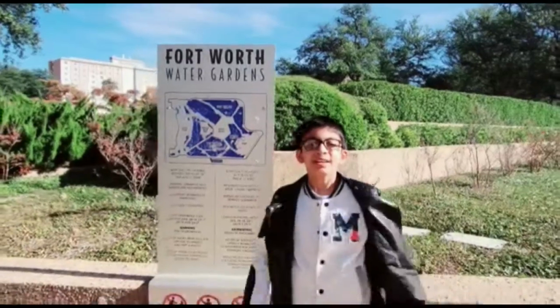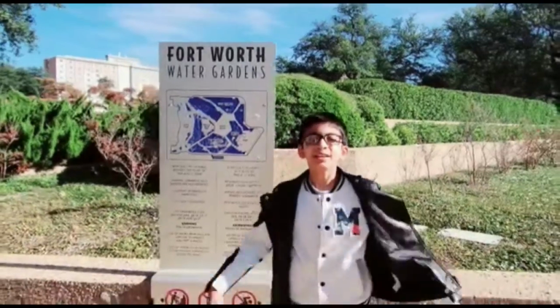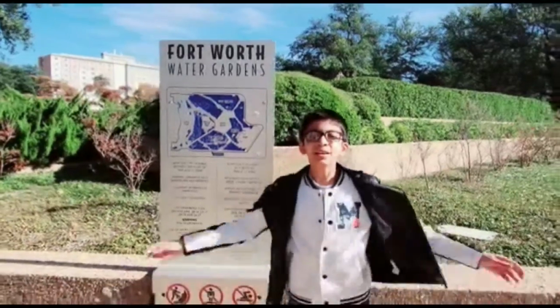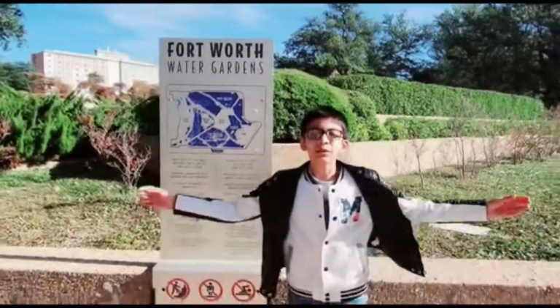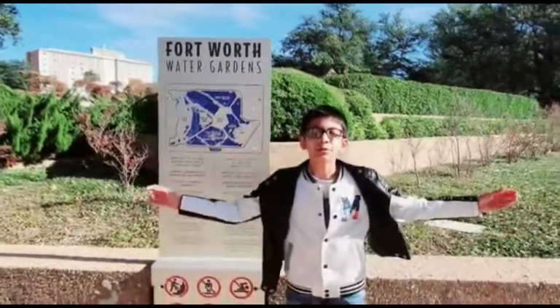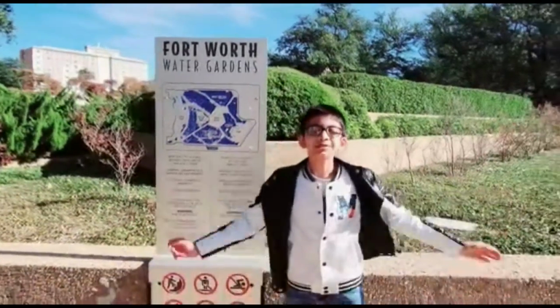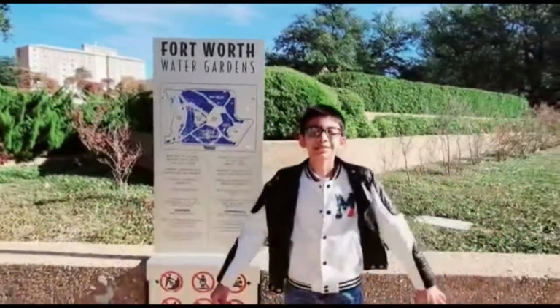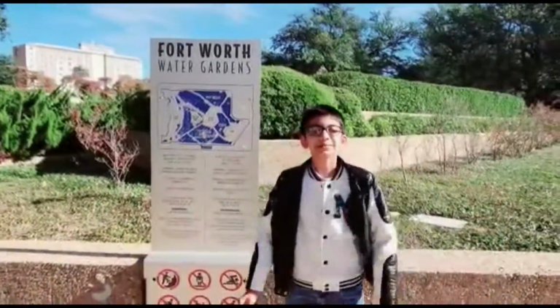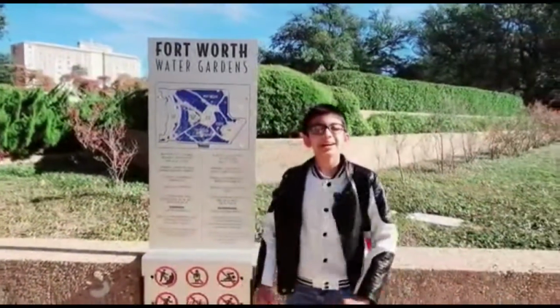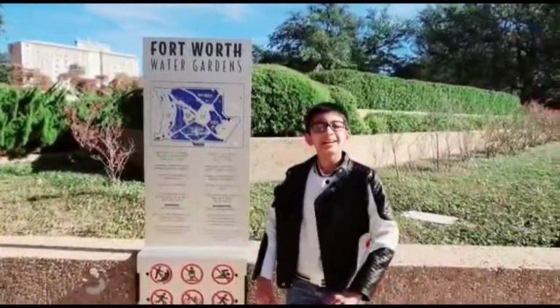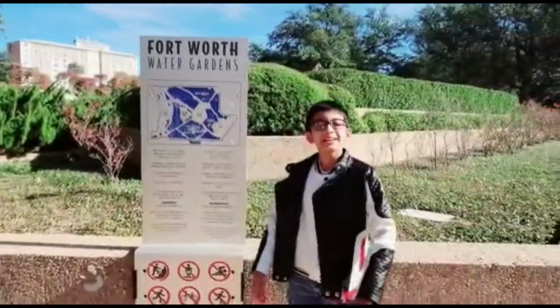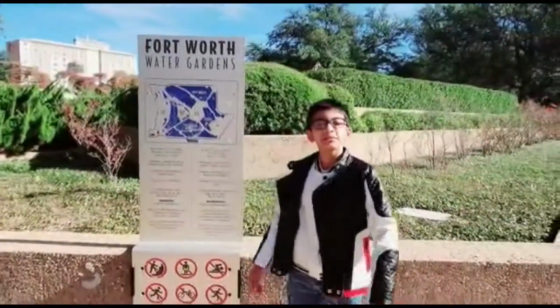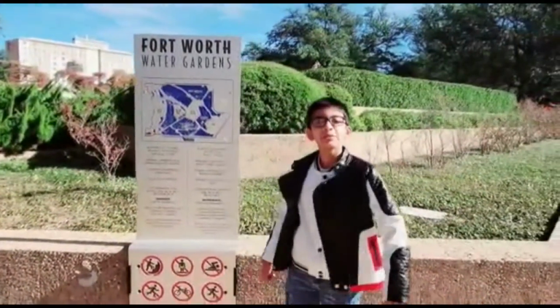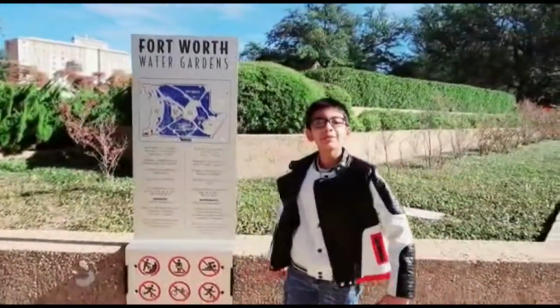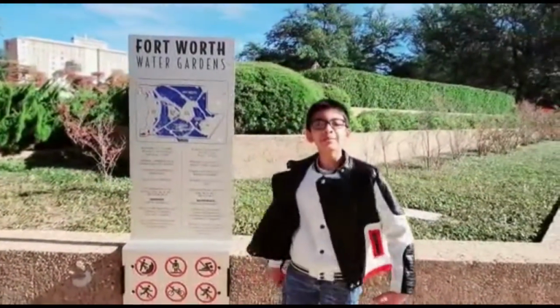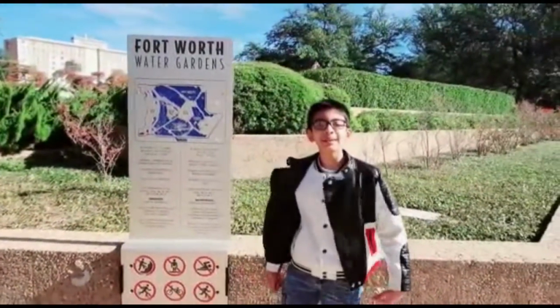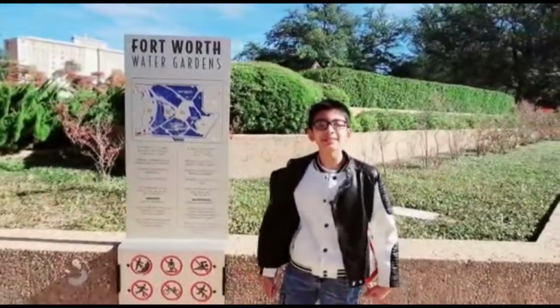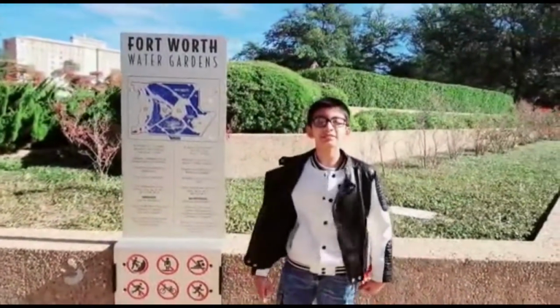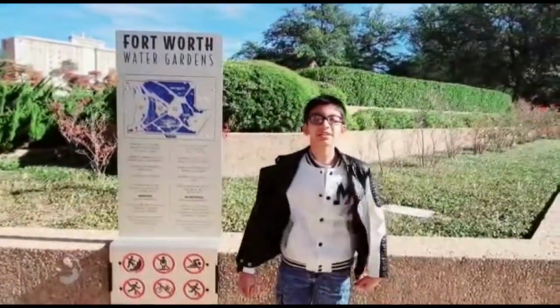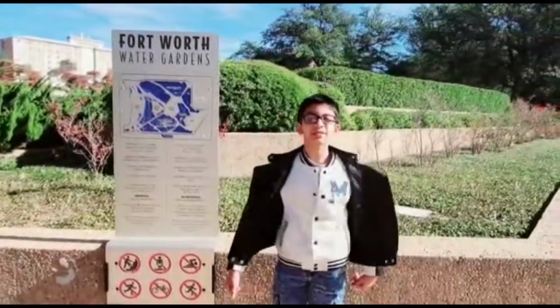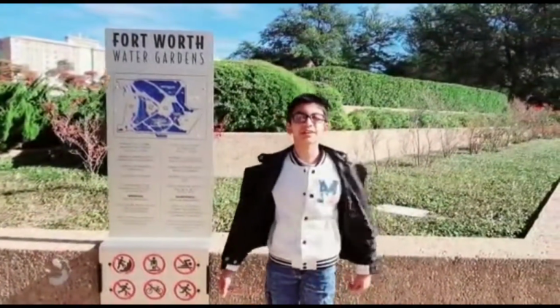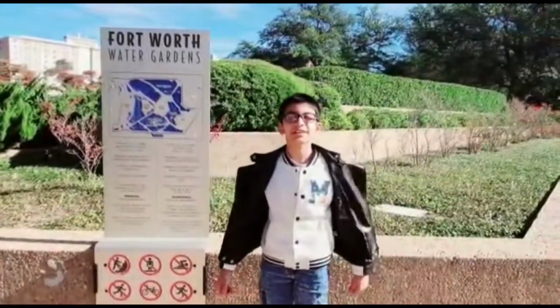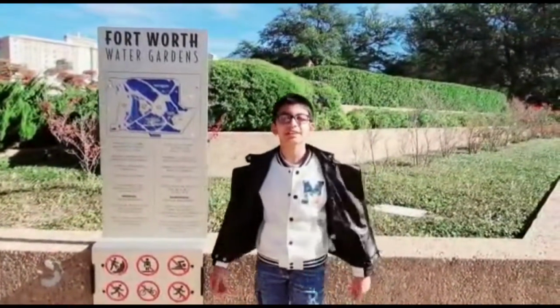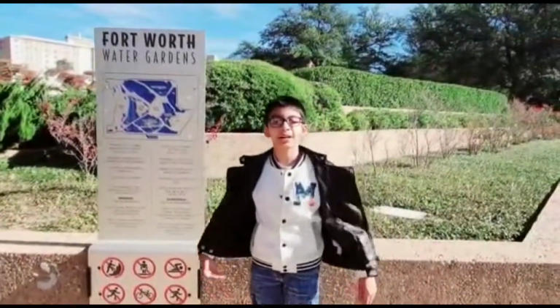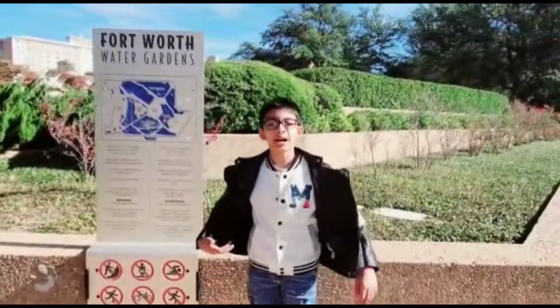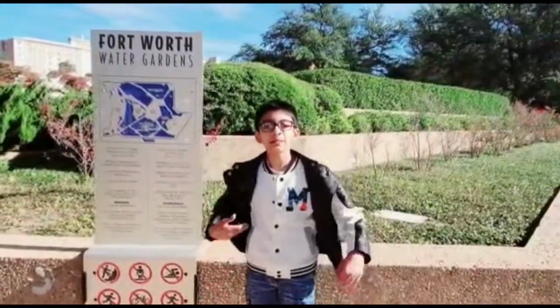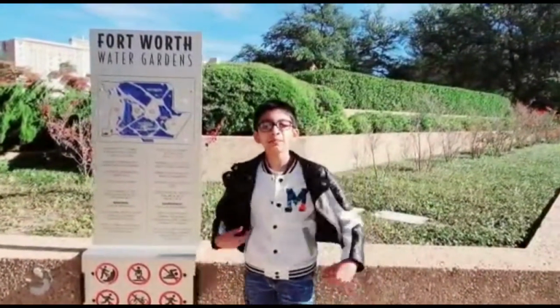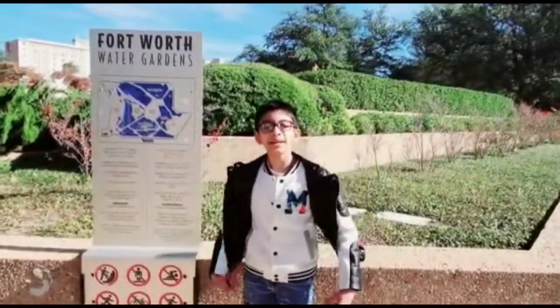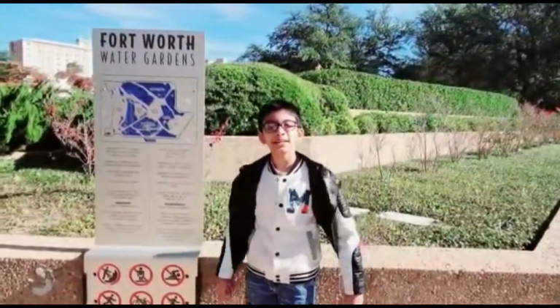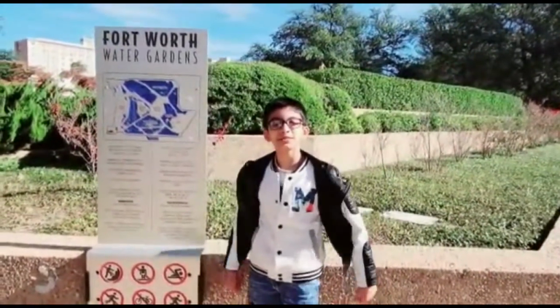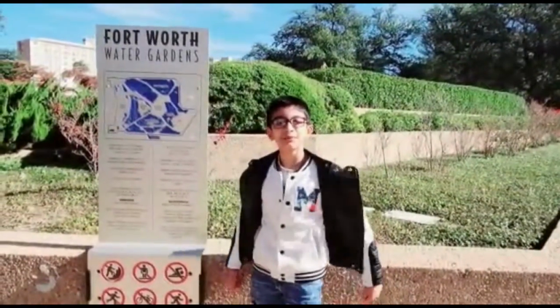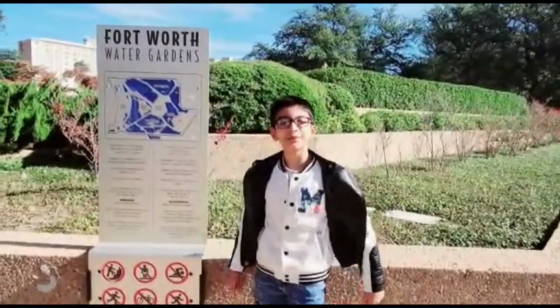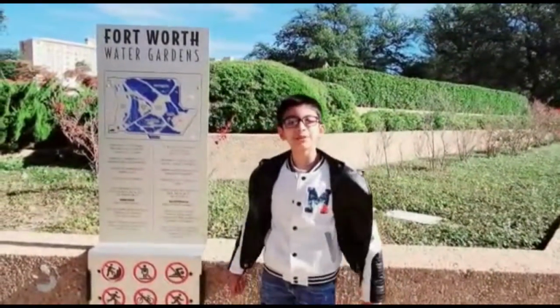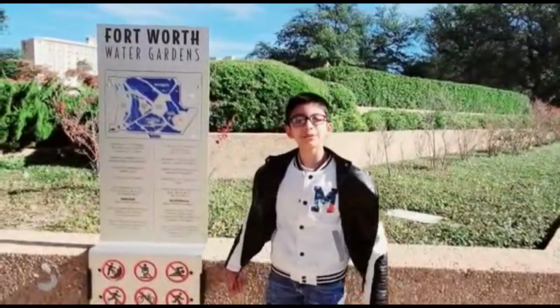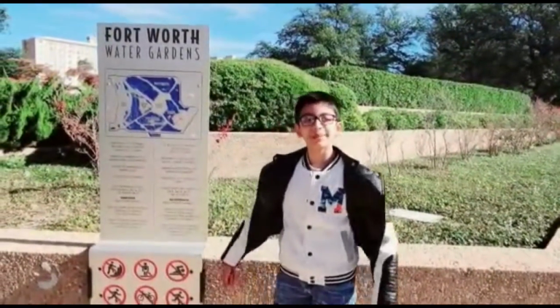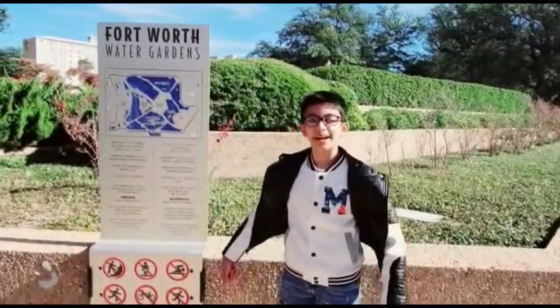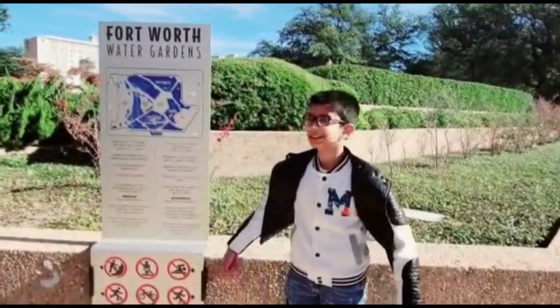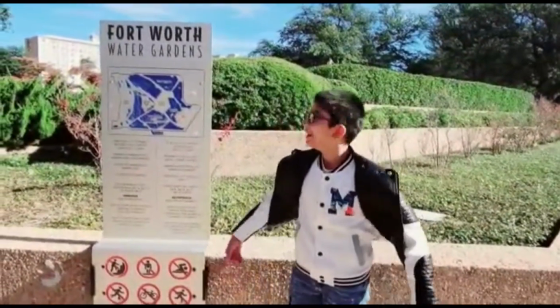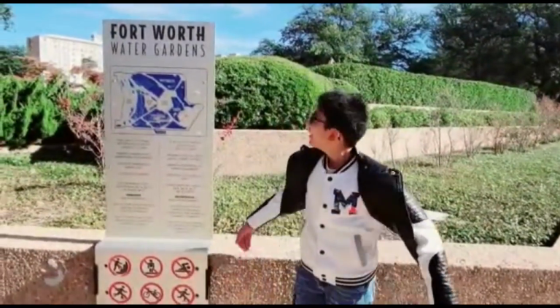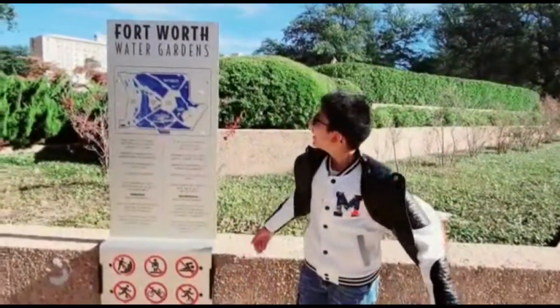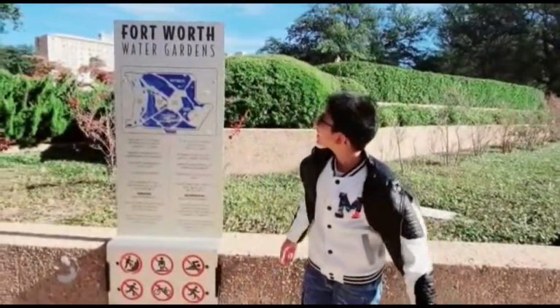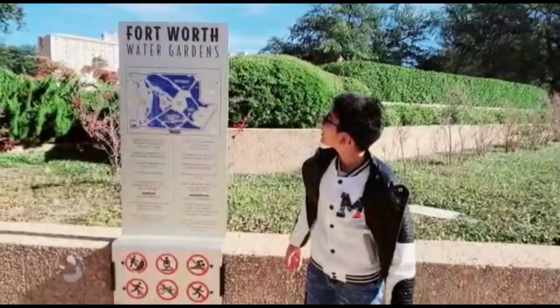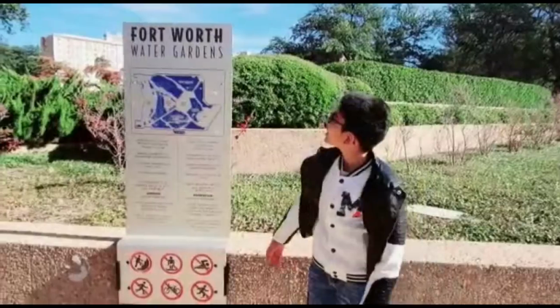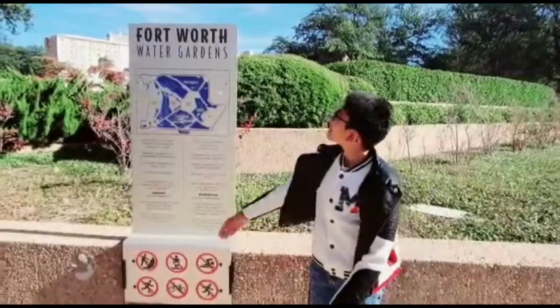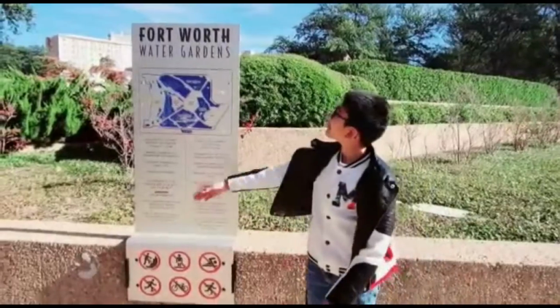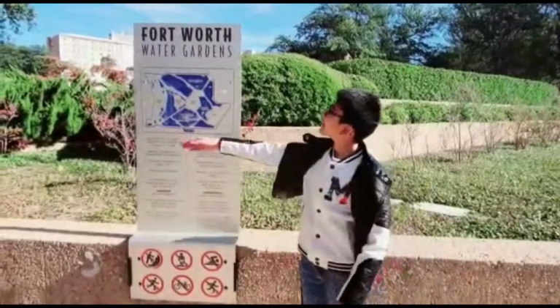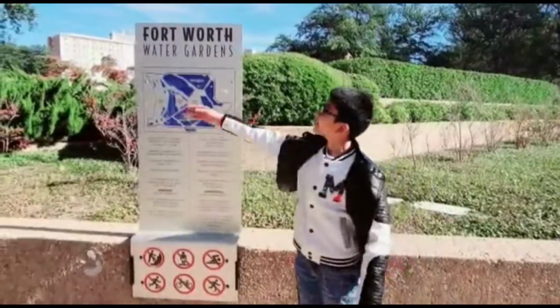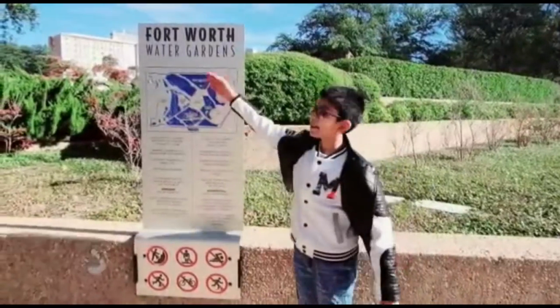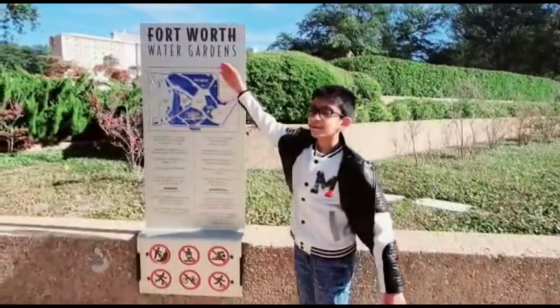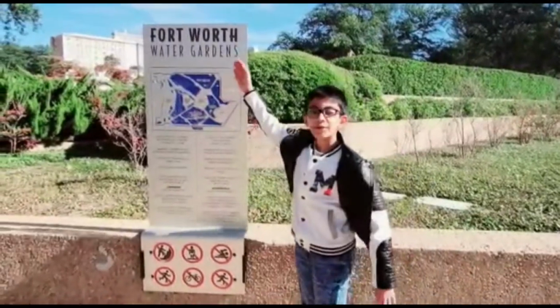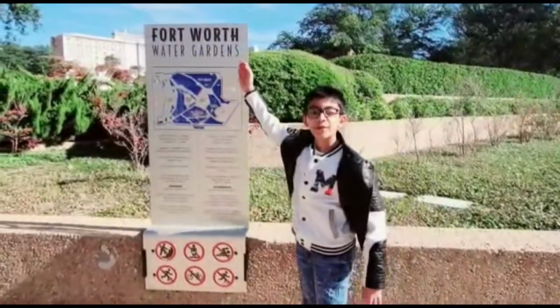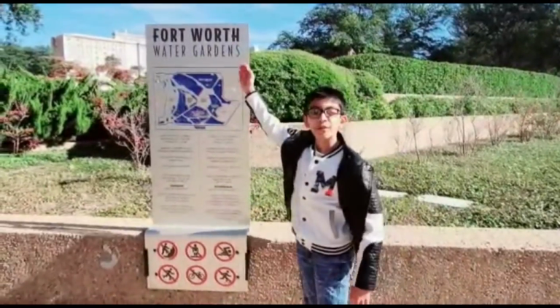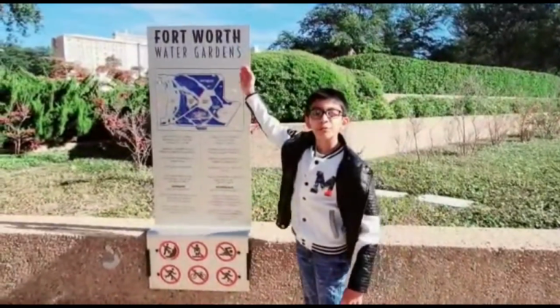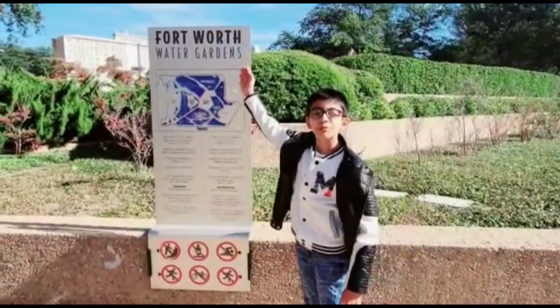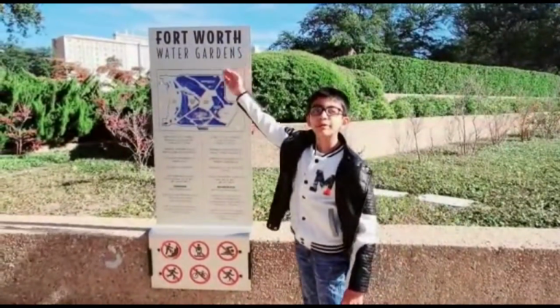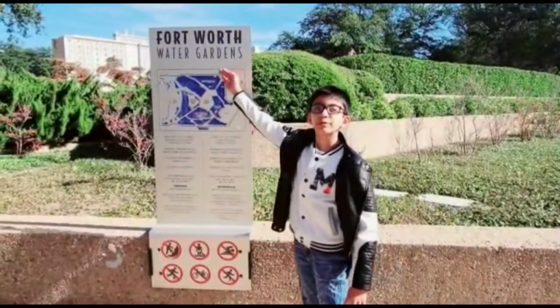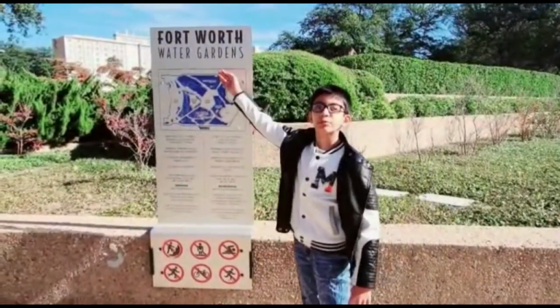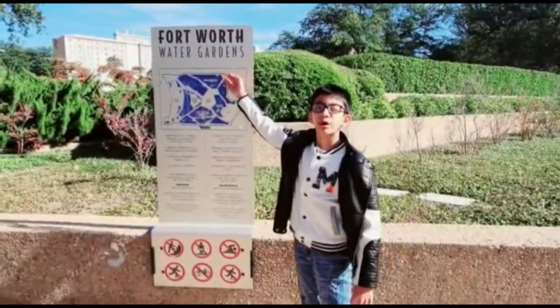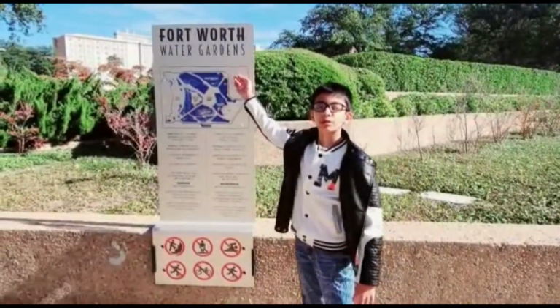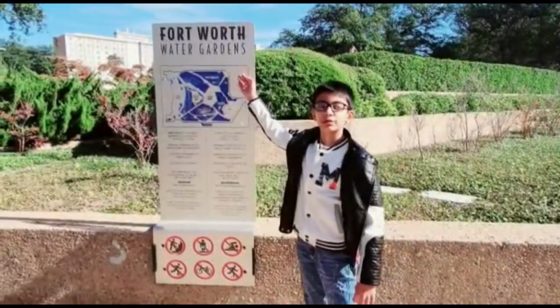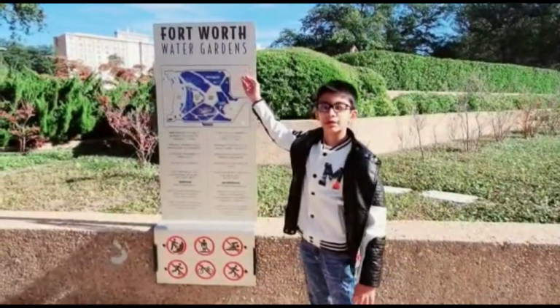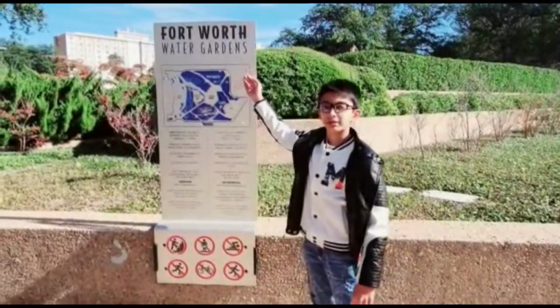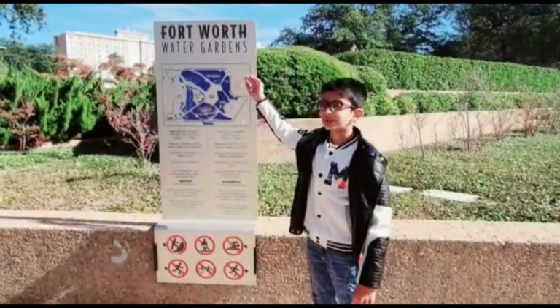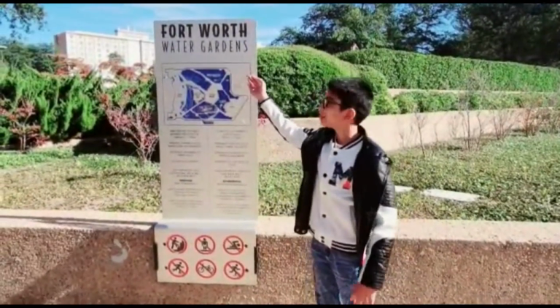Yo, what's up guys? Welcome back to another video. I'm Matt from Goldapack and today we're here at Forthwurst Water Gardens.